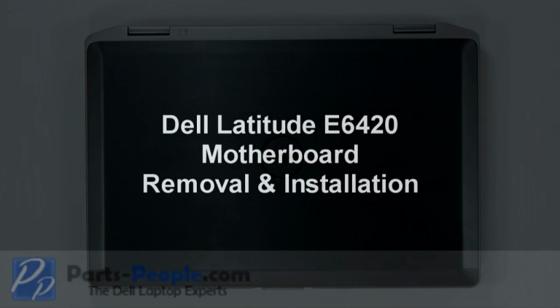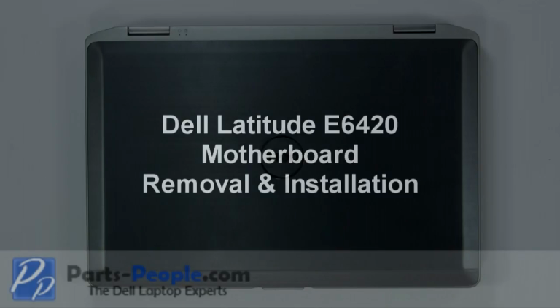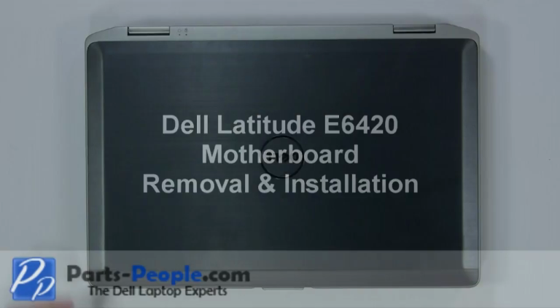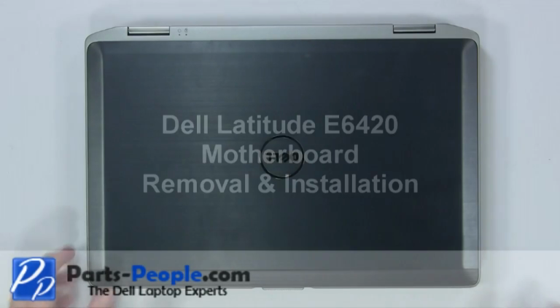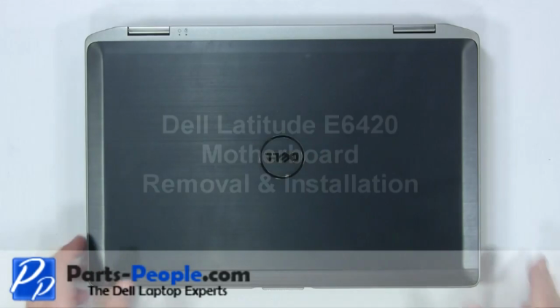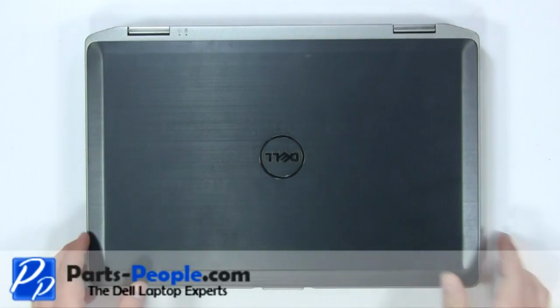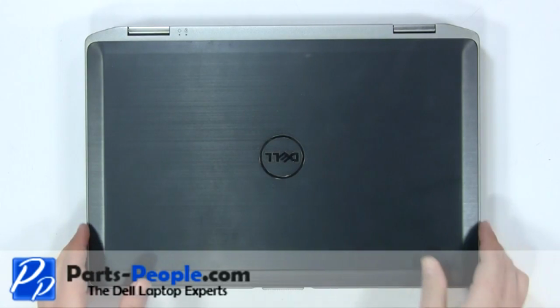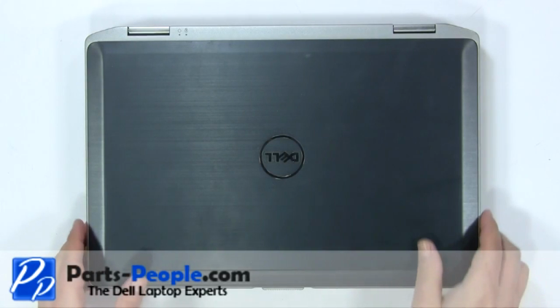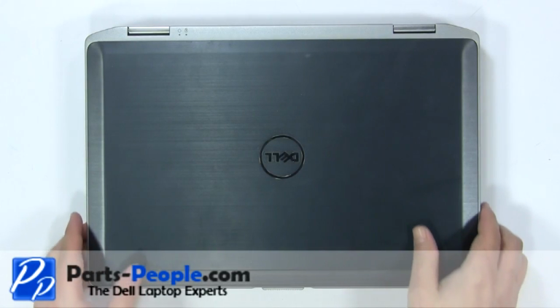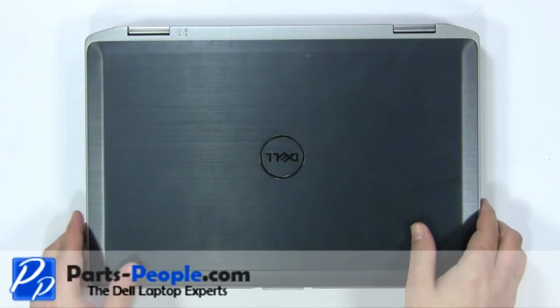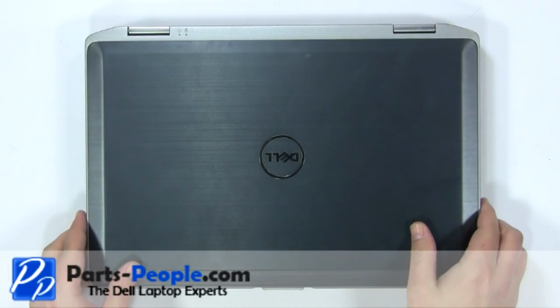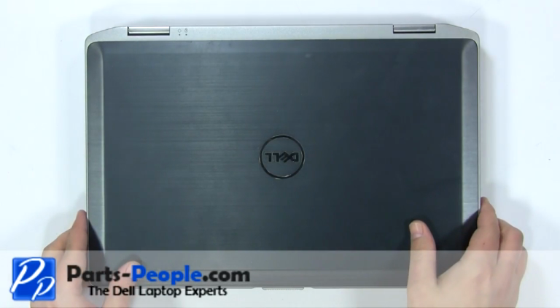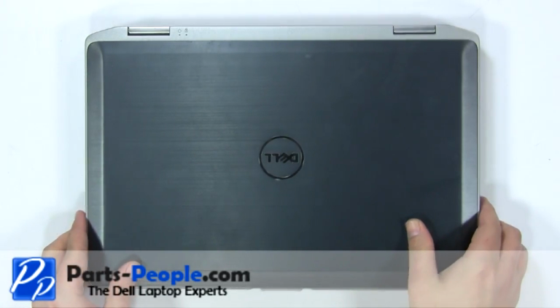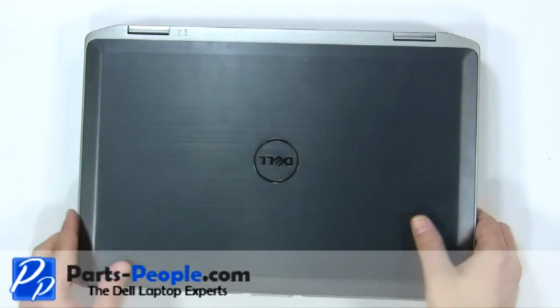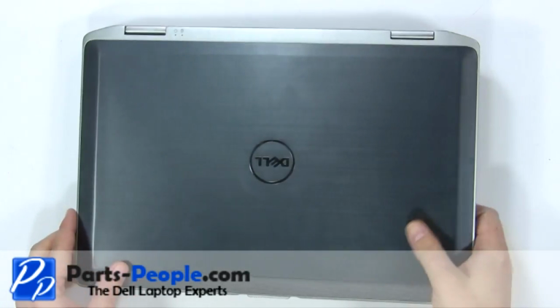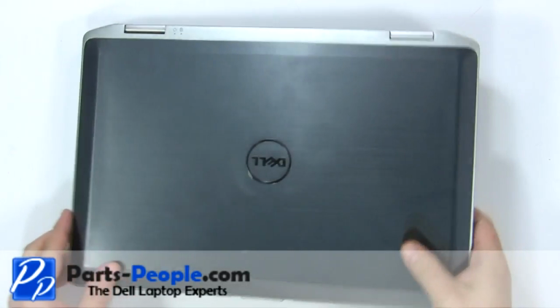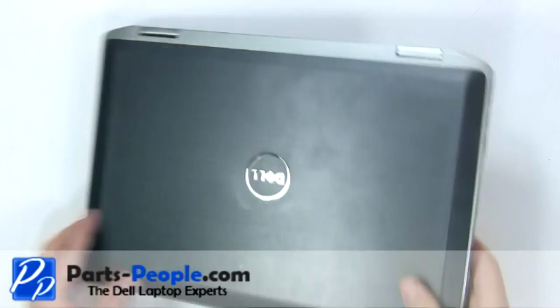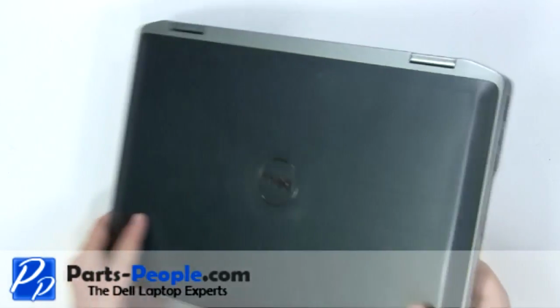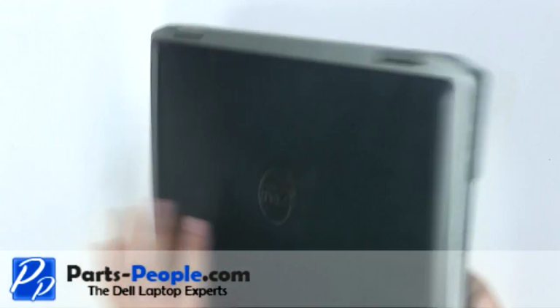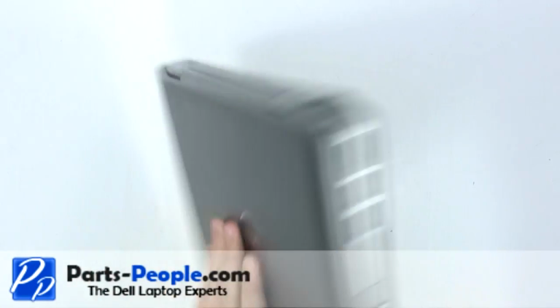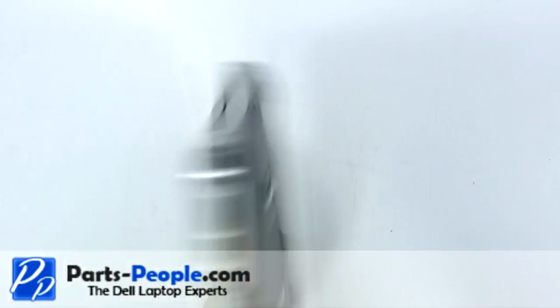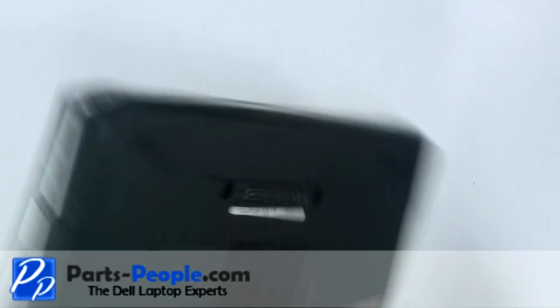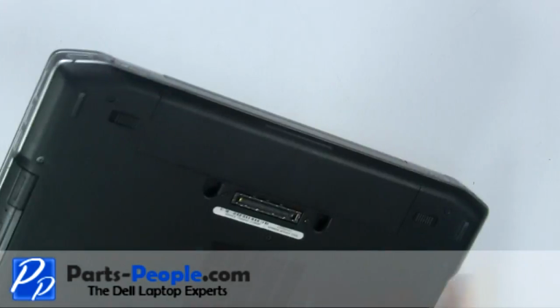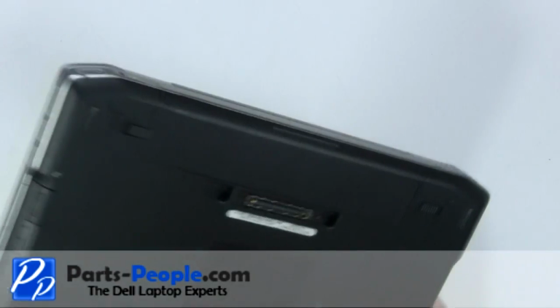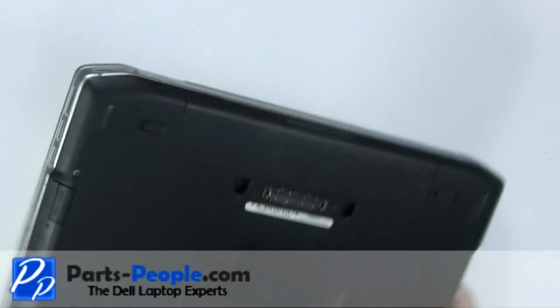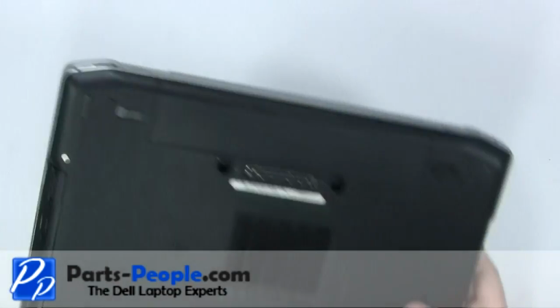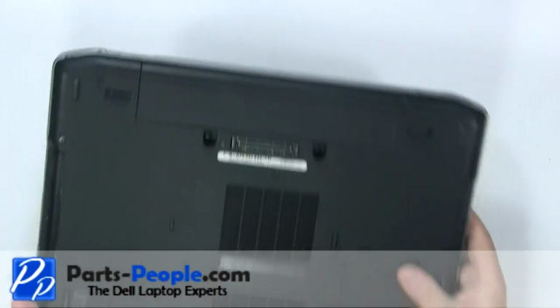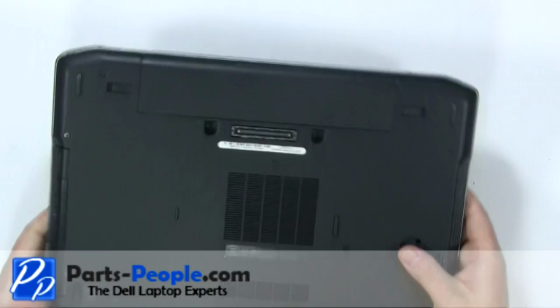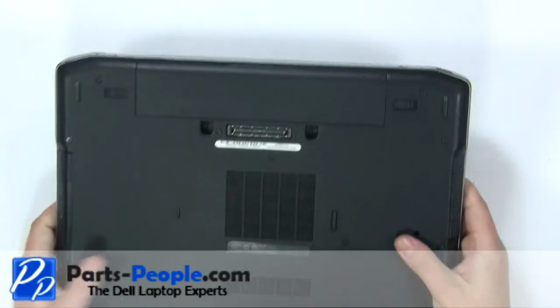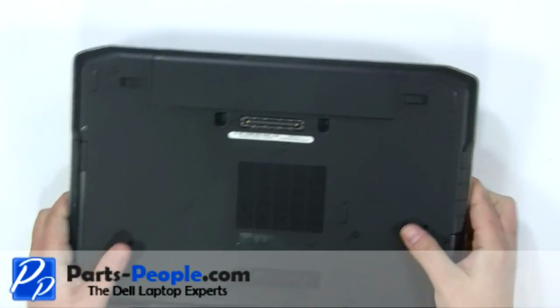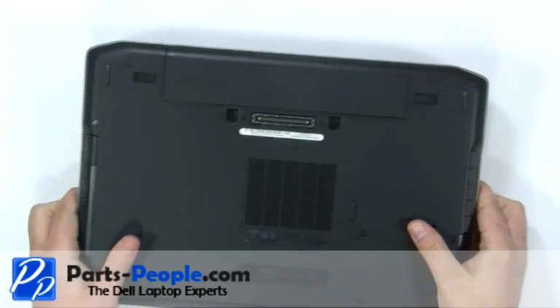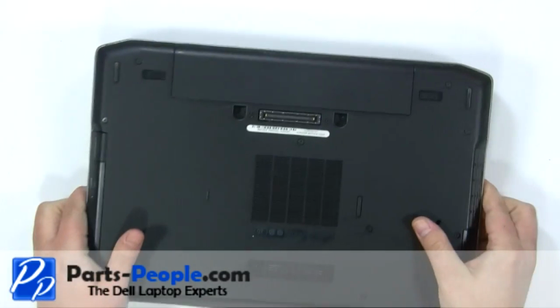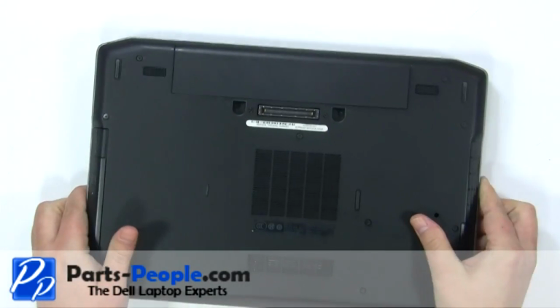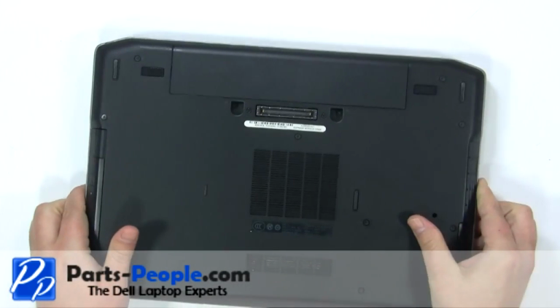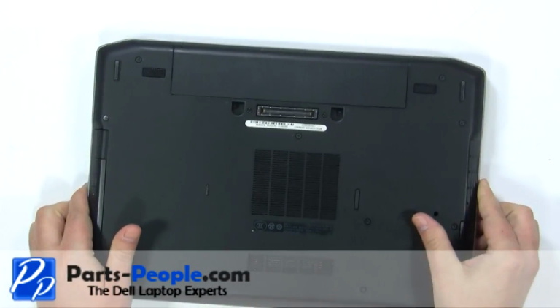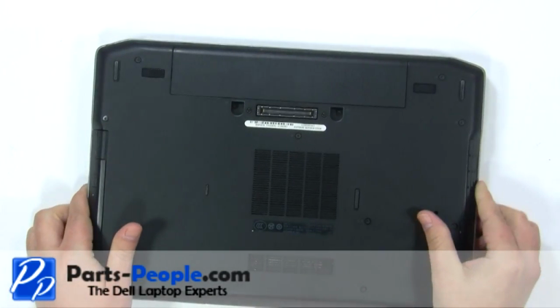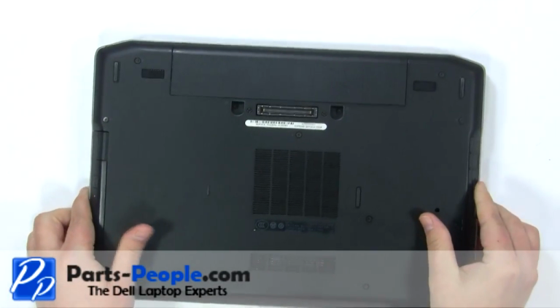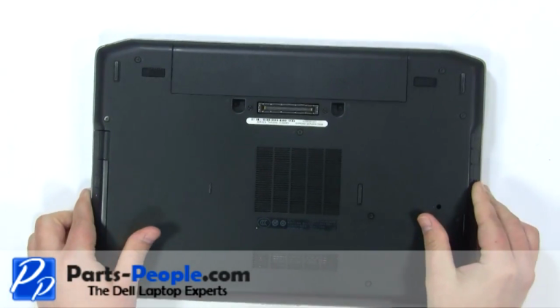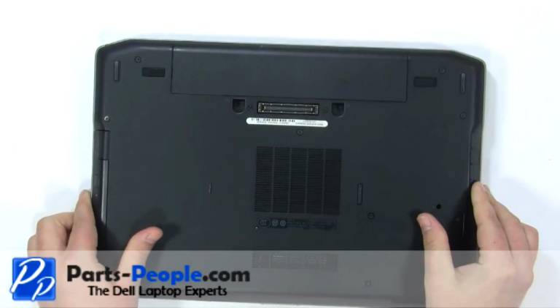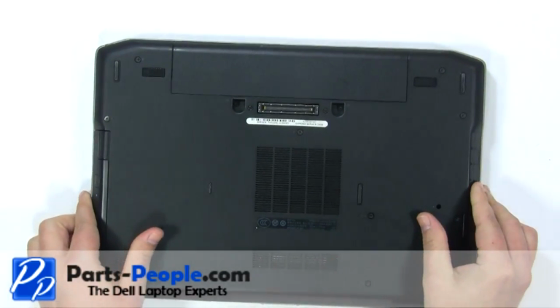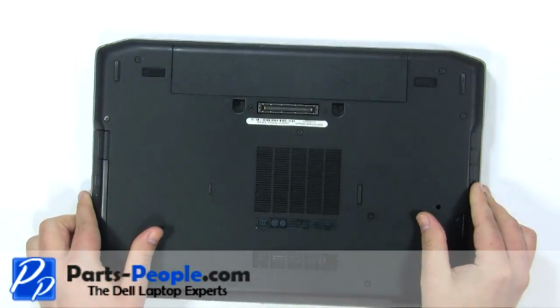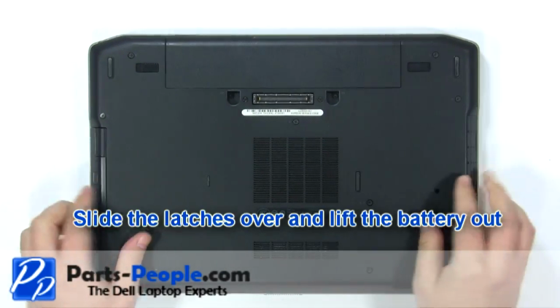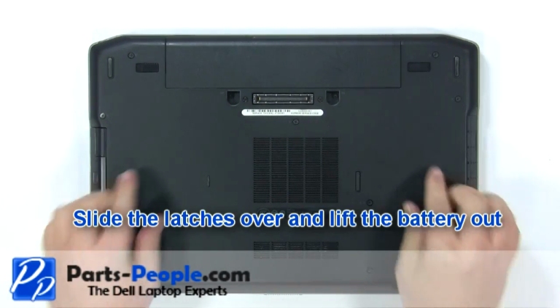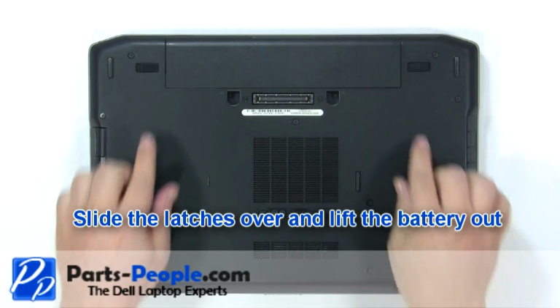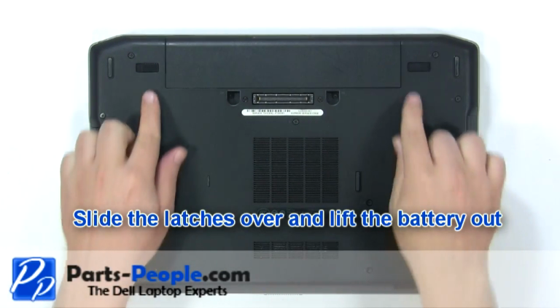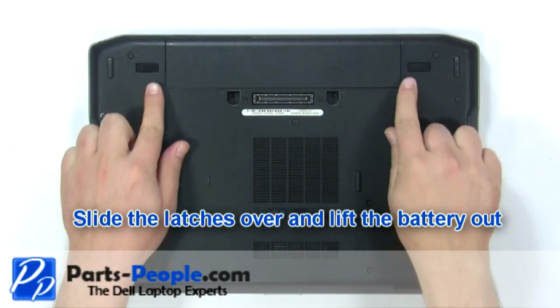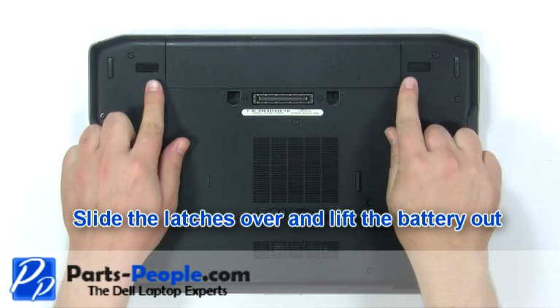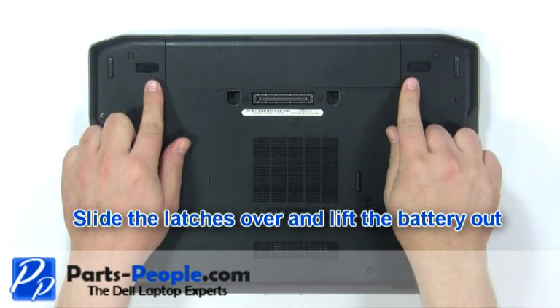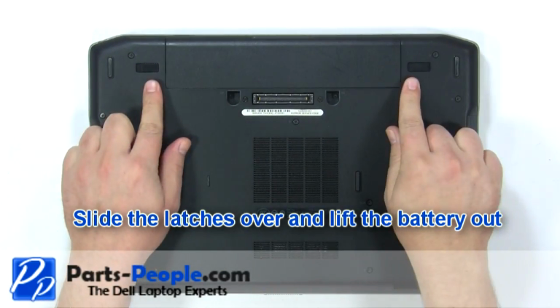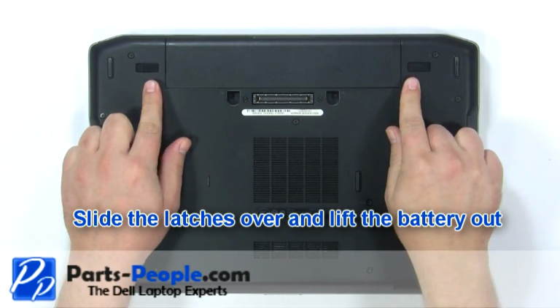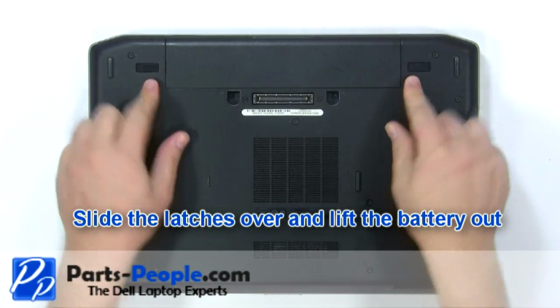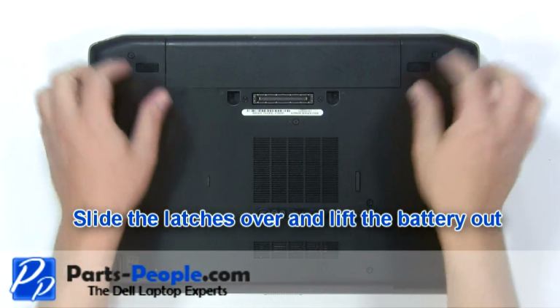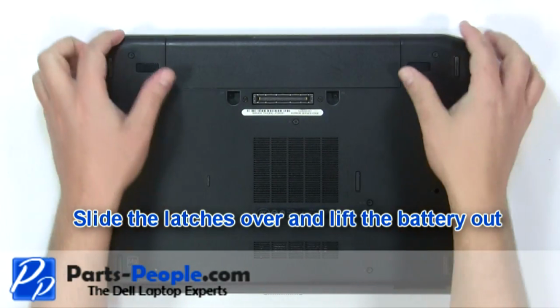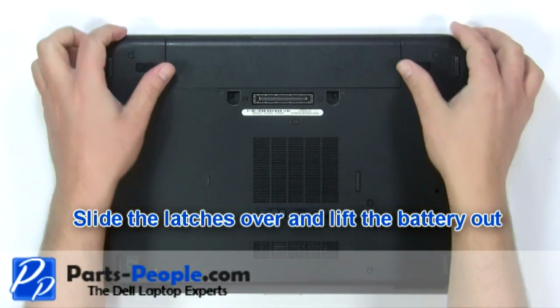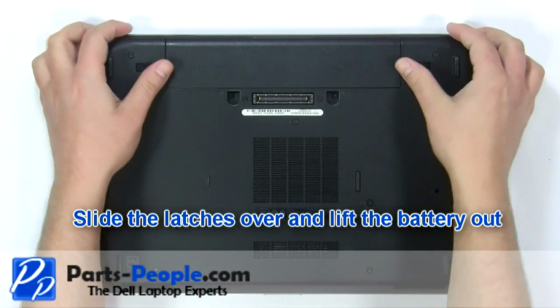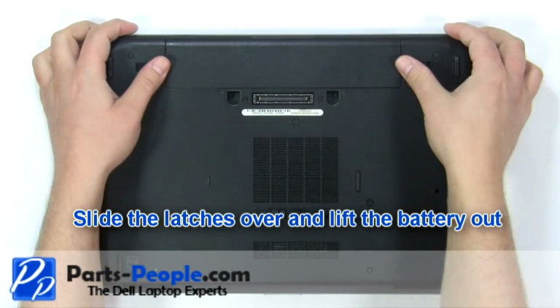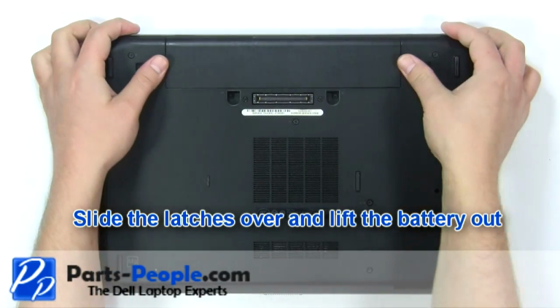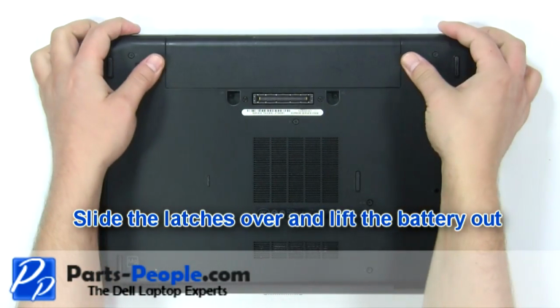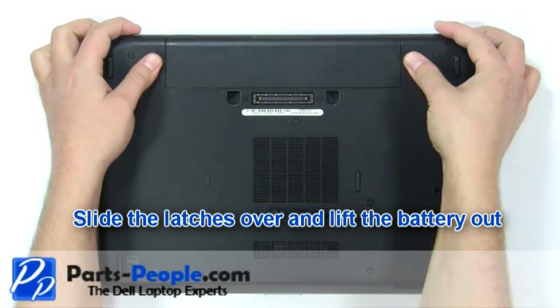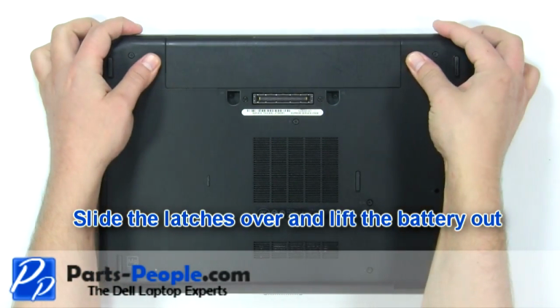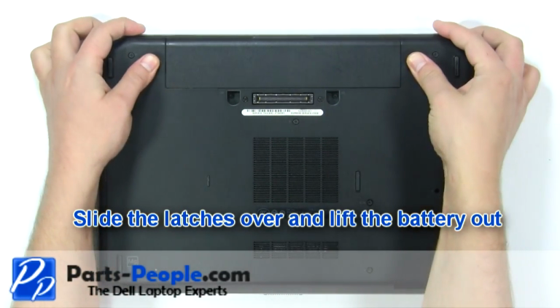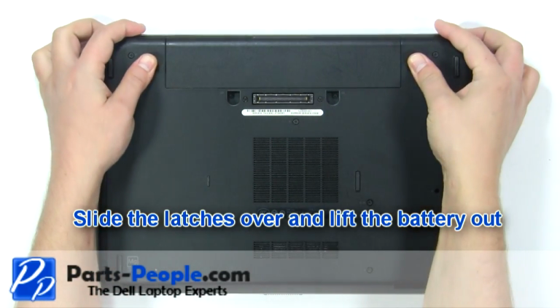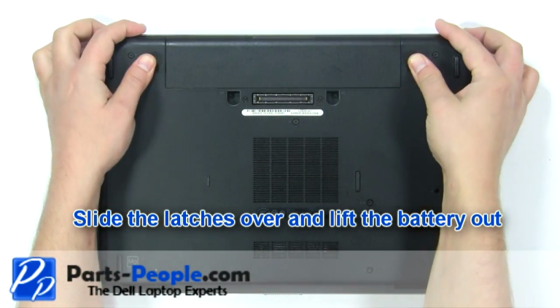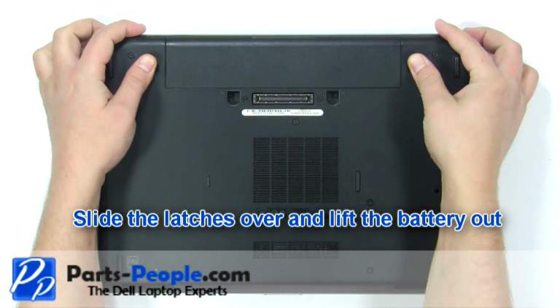This video will show you how to remove the motherboard on a Latitude E6420. Slide the latches over and lift the battery out.